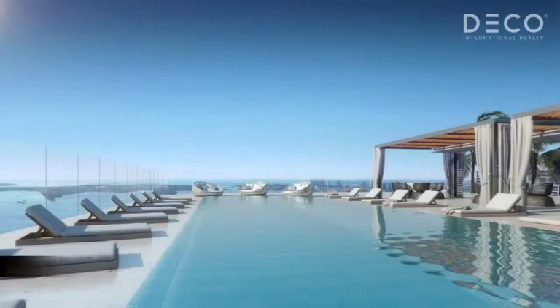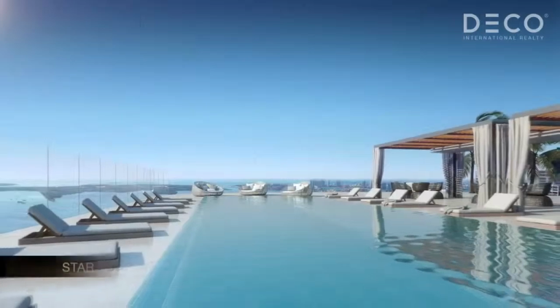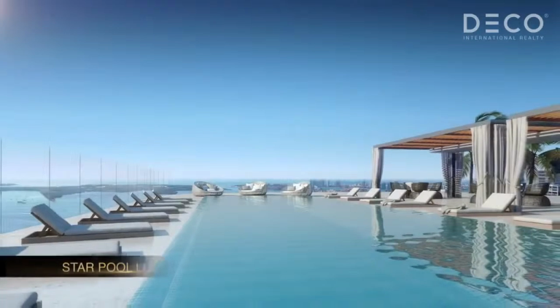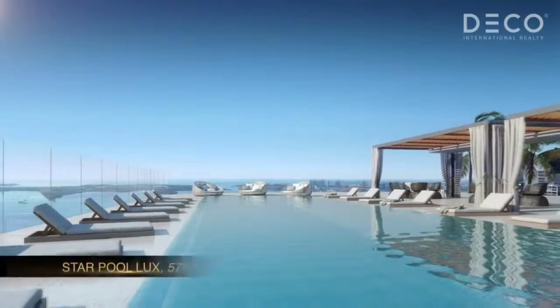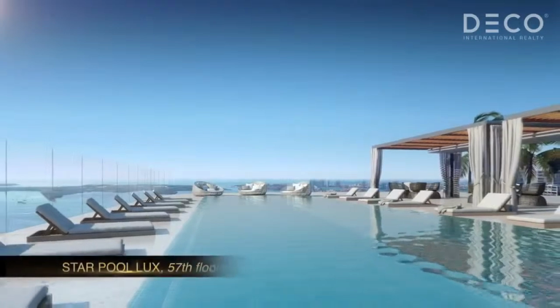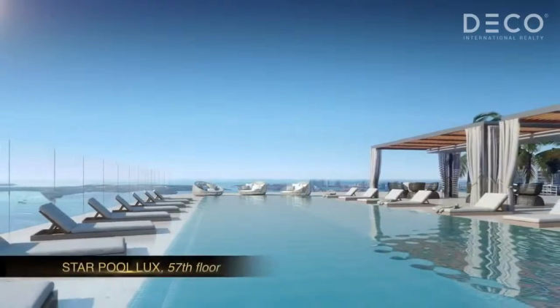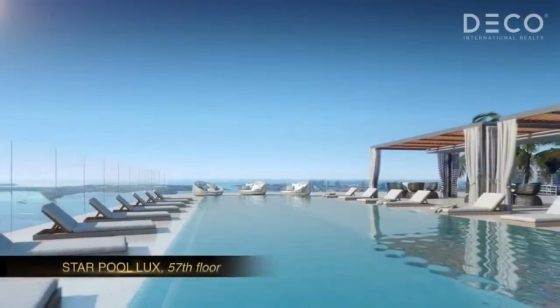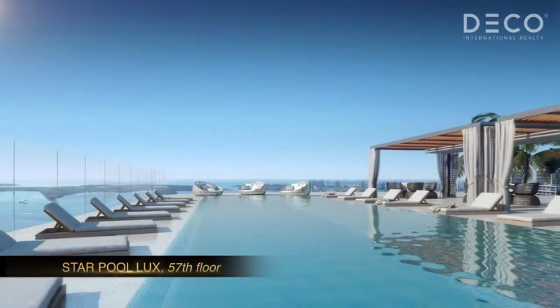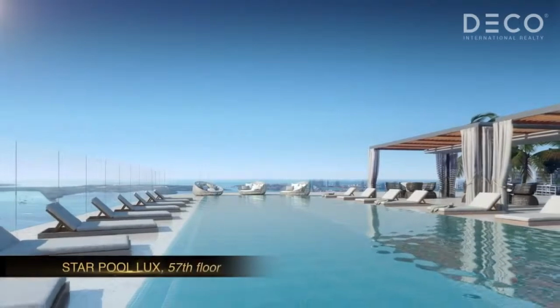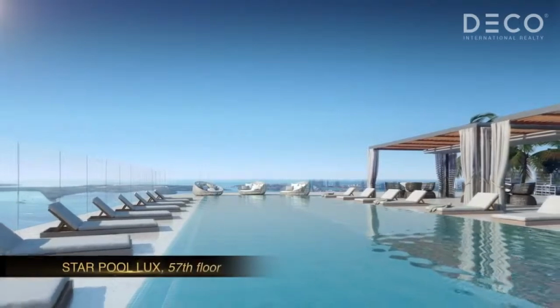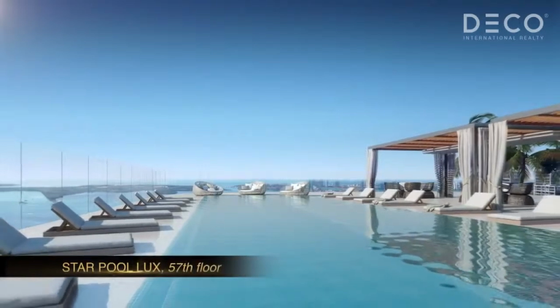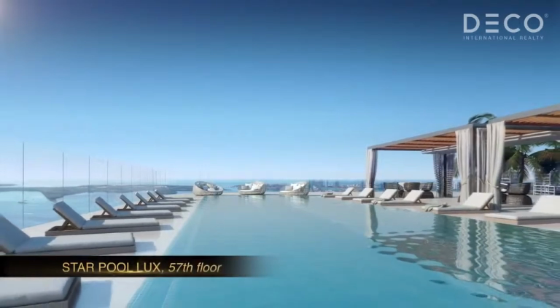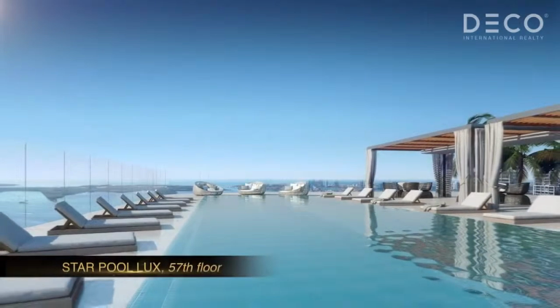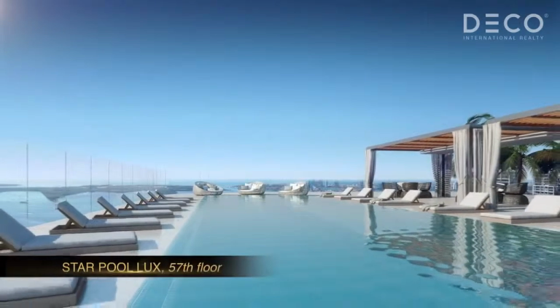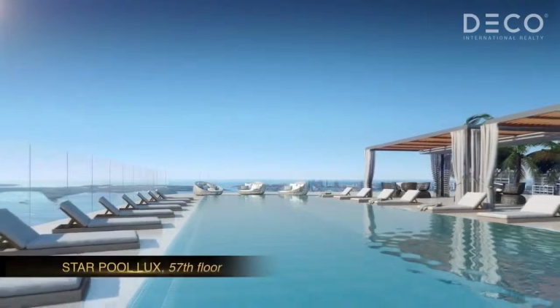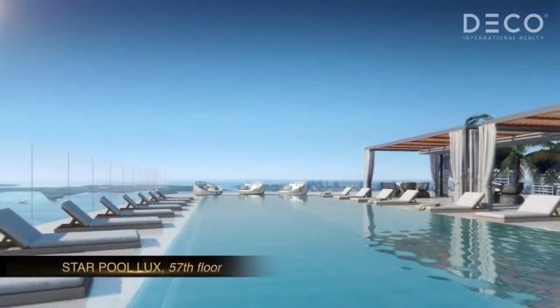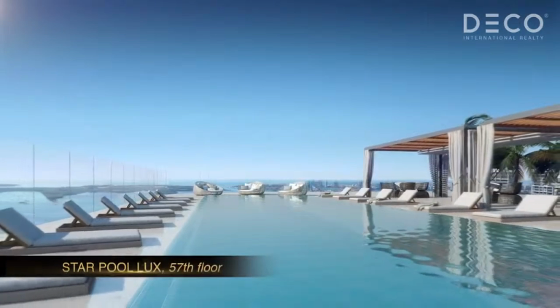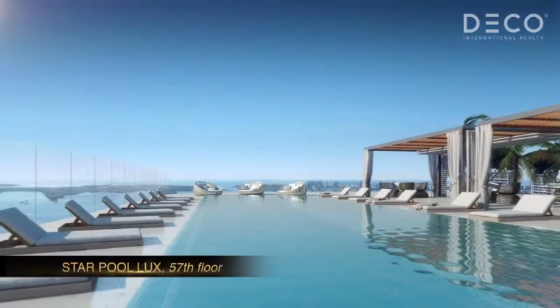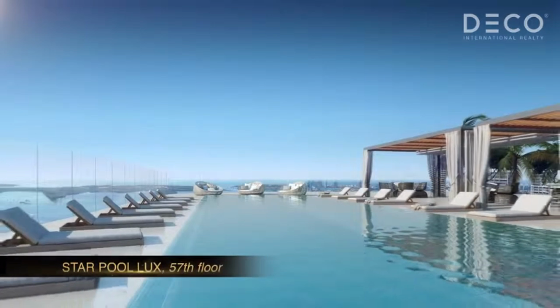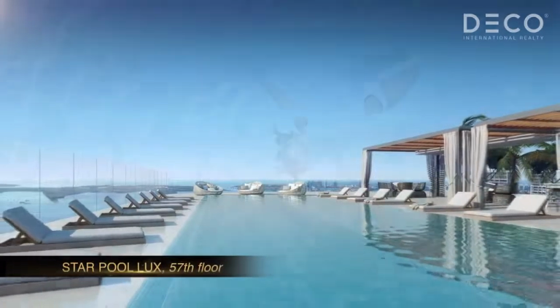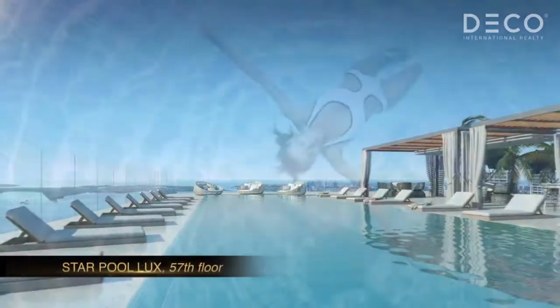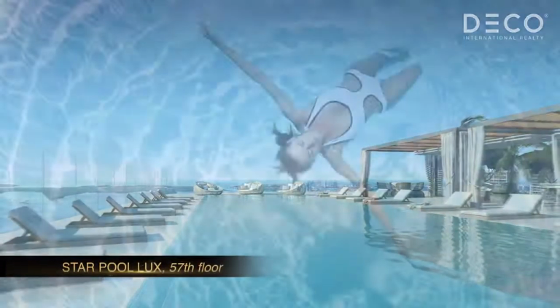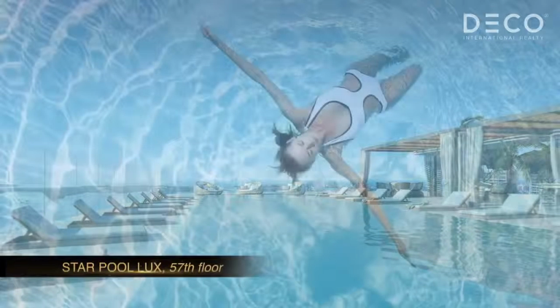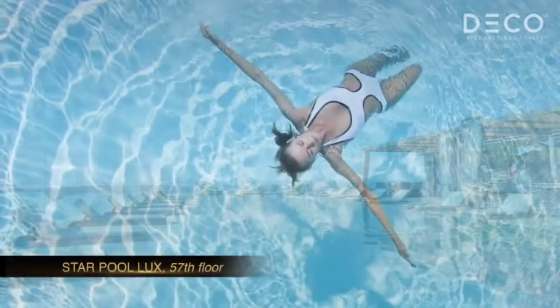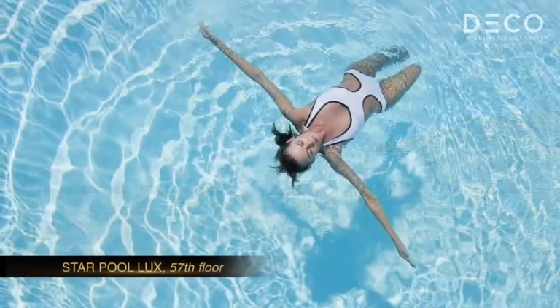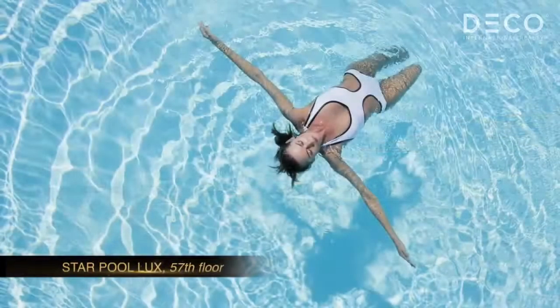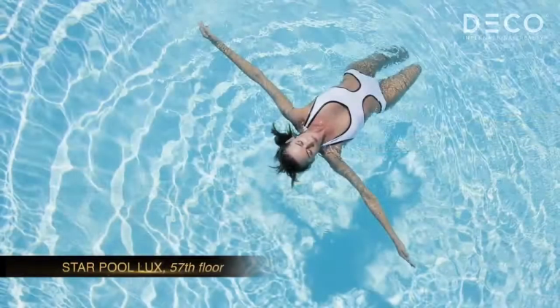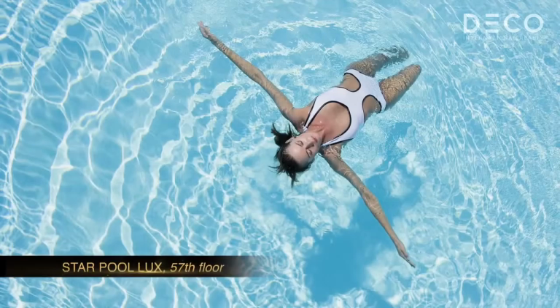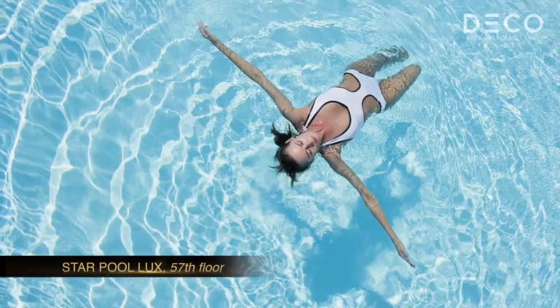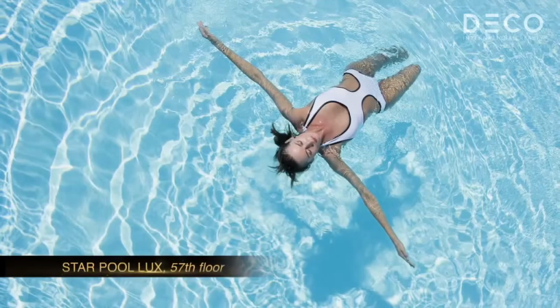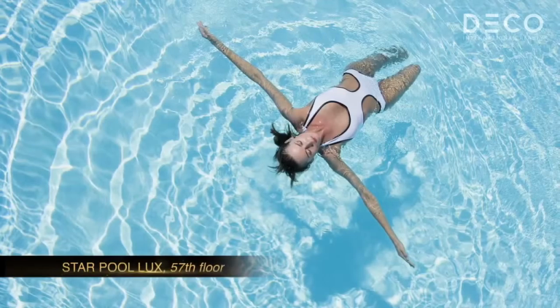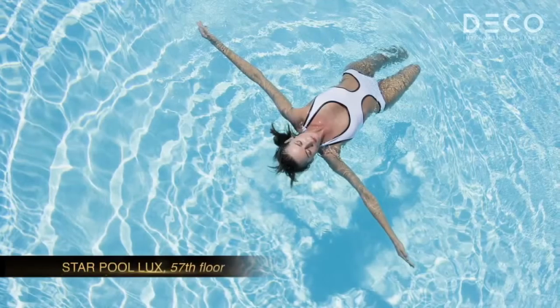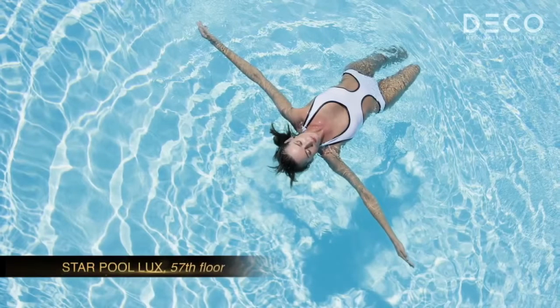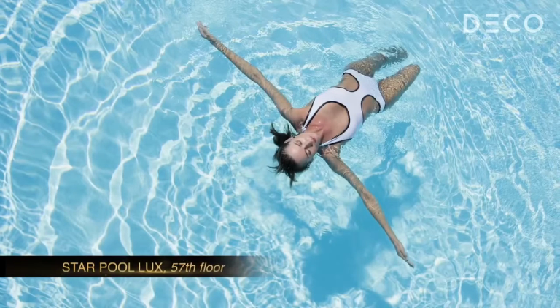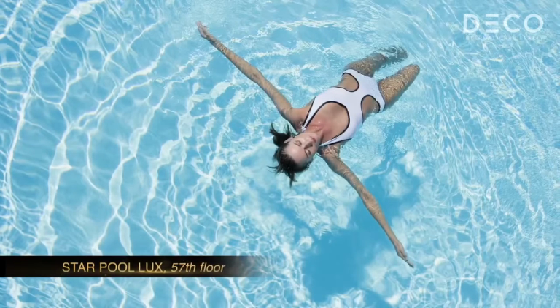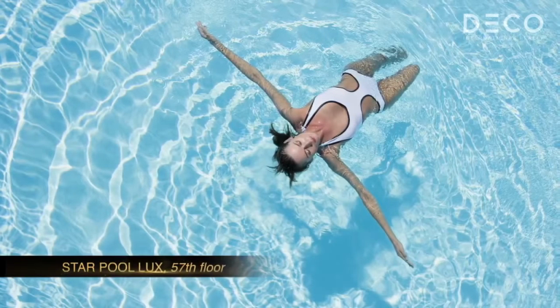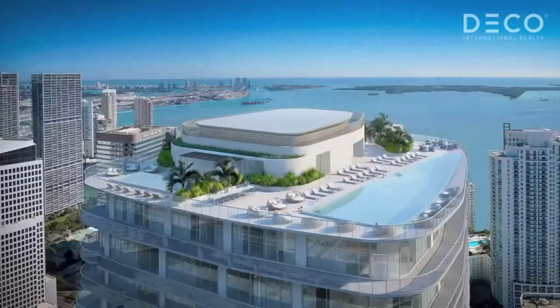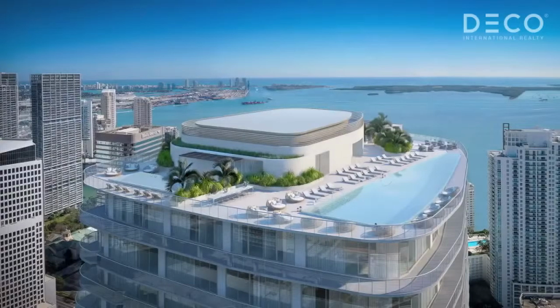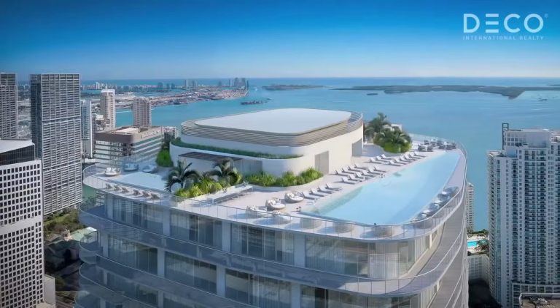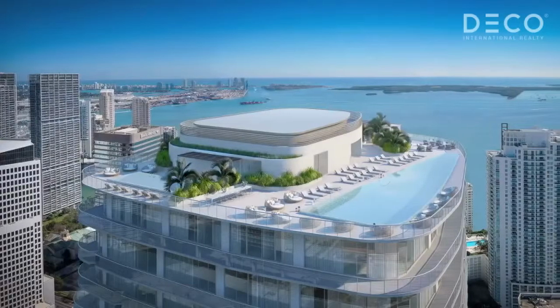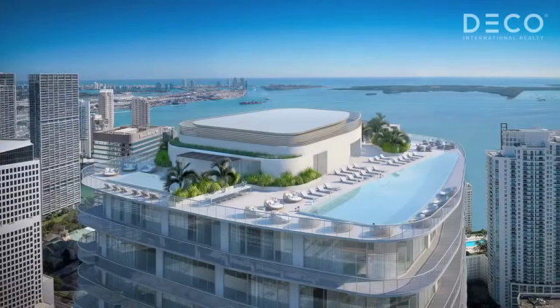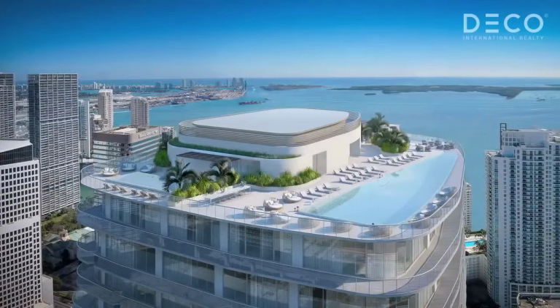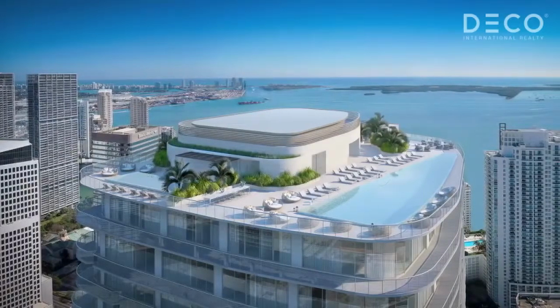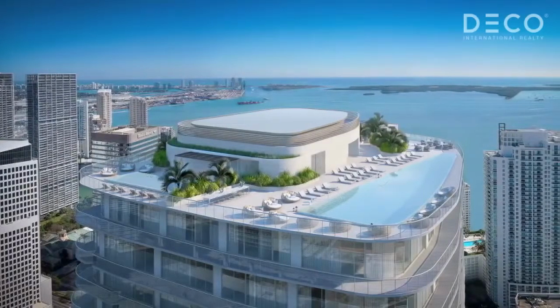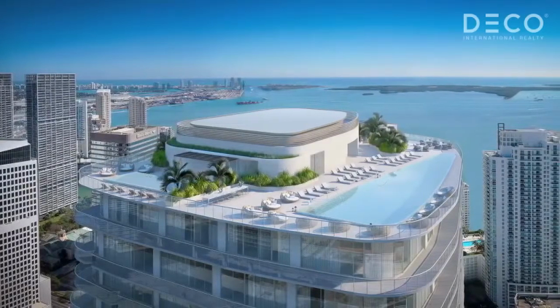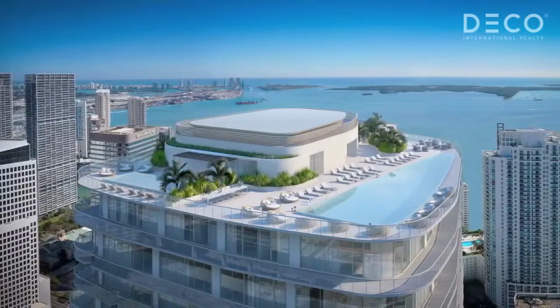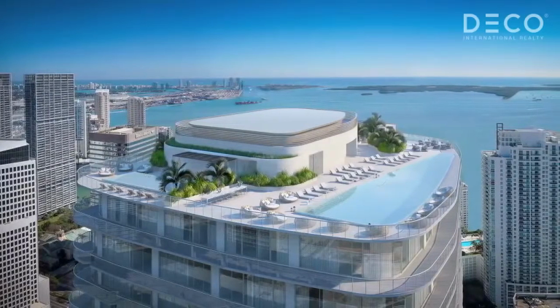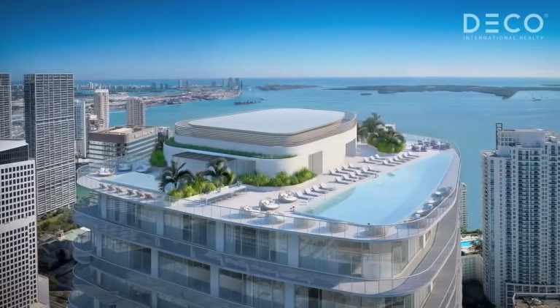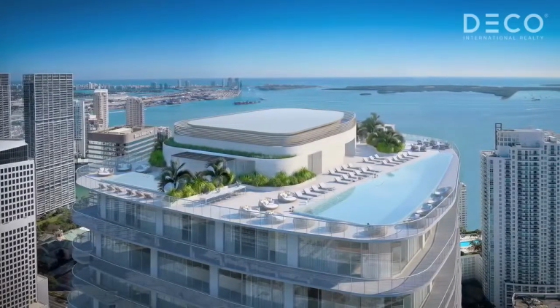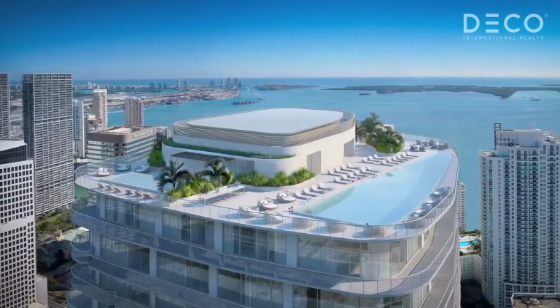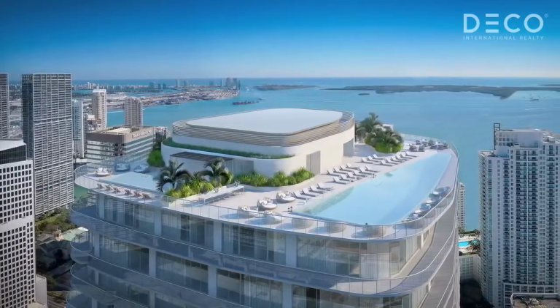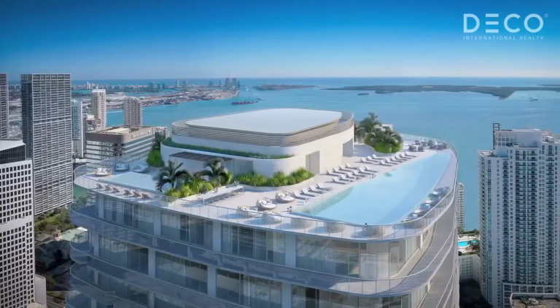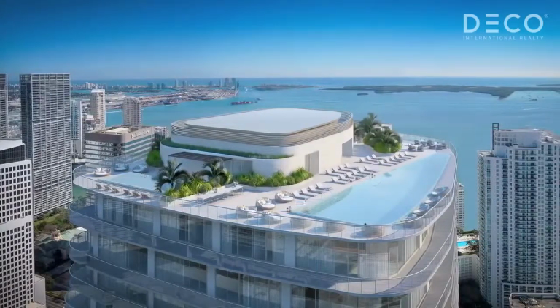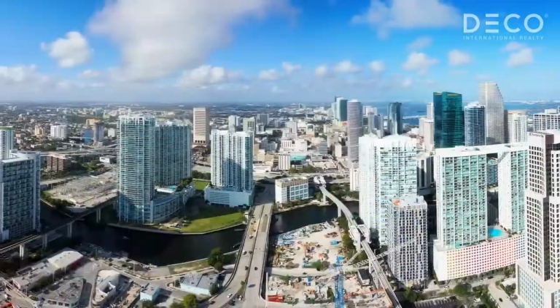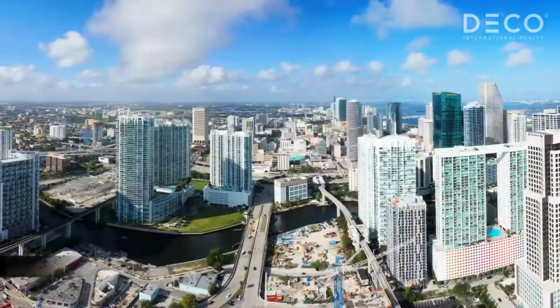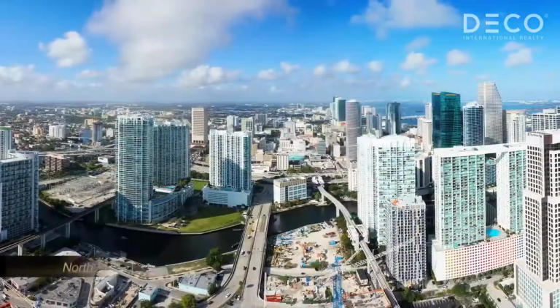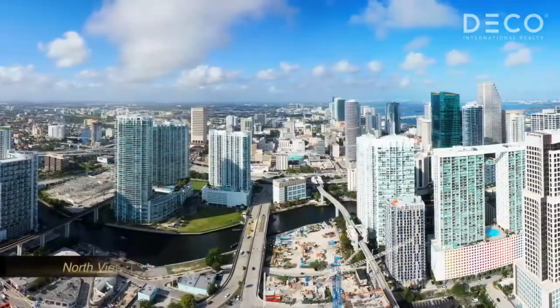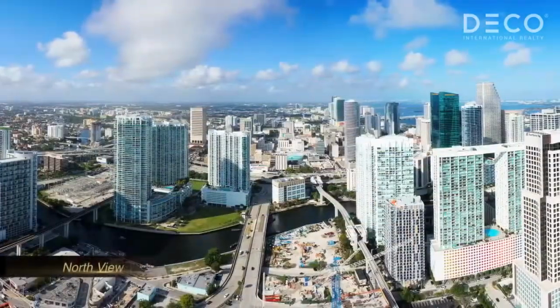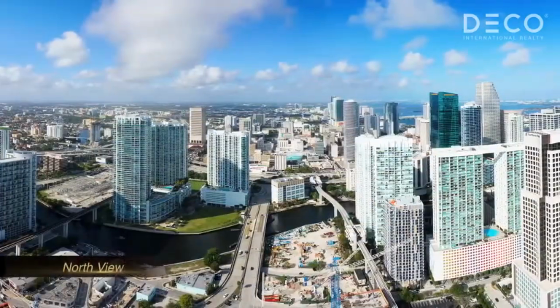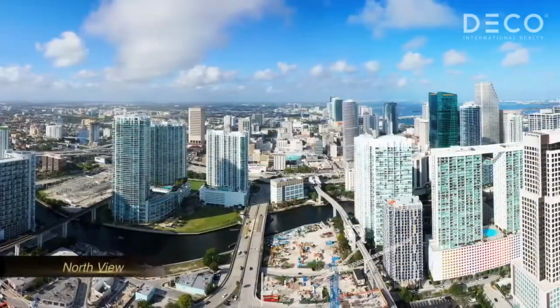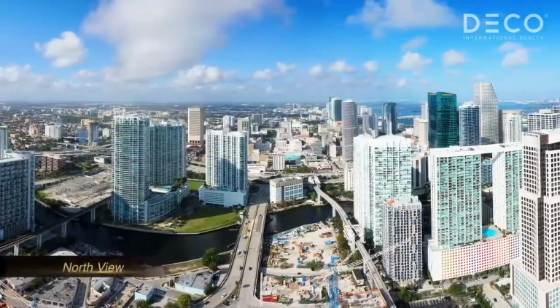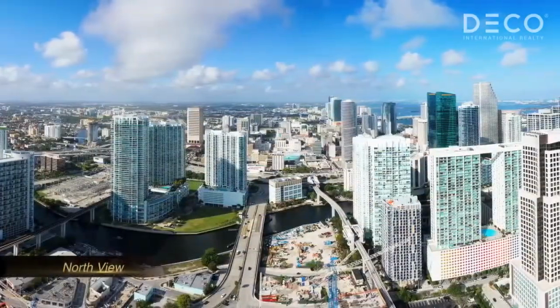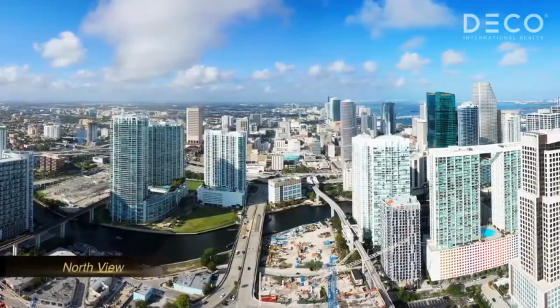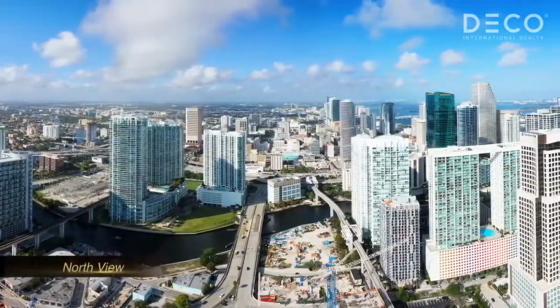And on the 57th floor, we have another deck with another pool that is sort of swimming in the sky on top of everything around here.